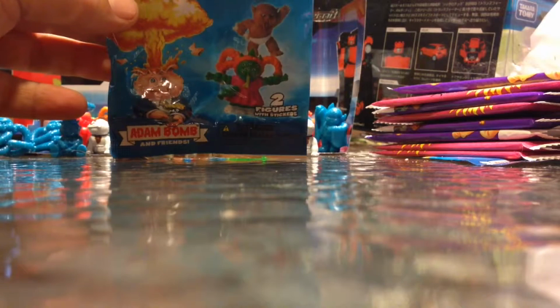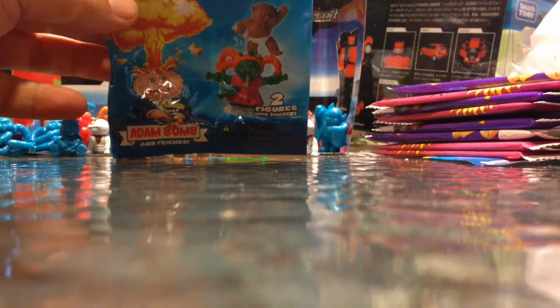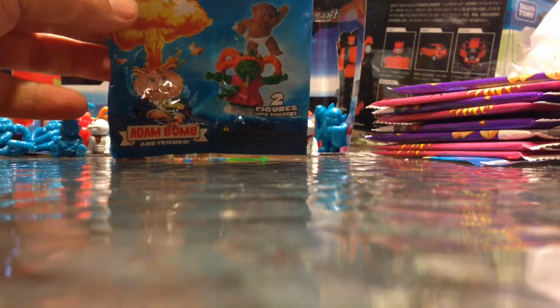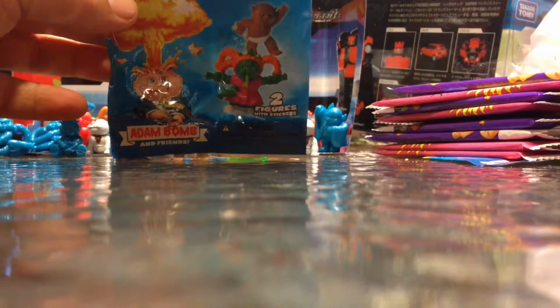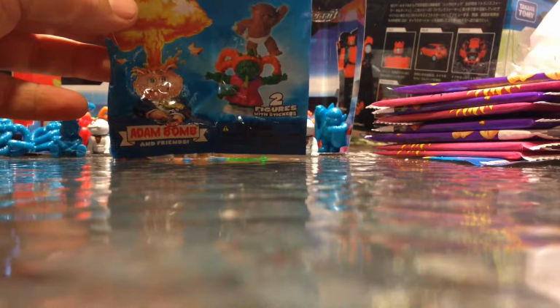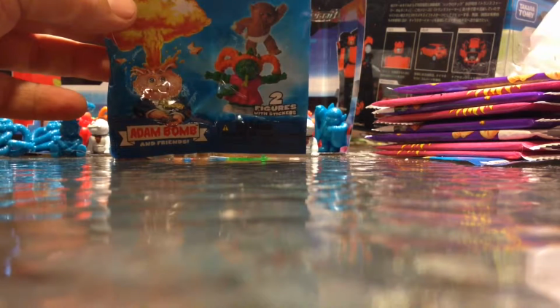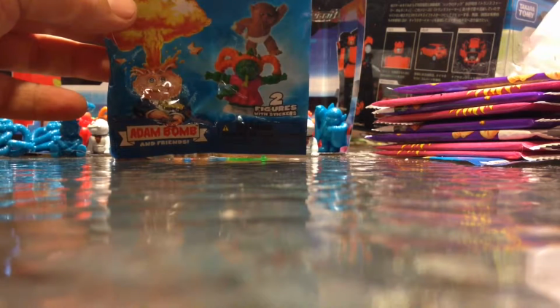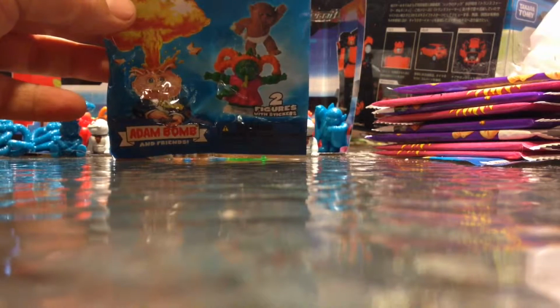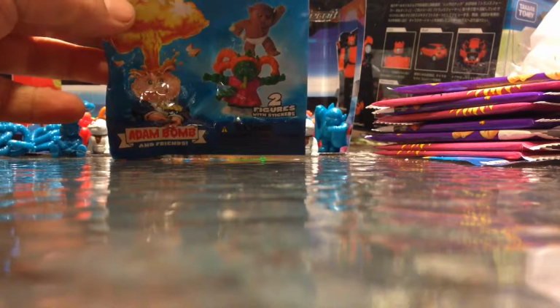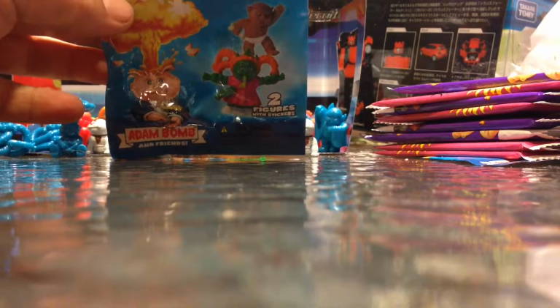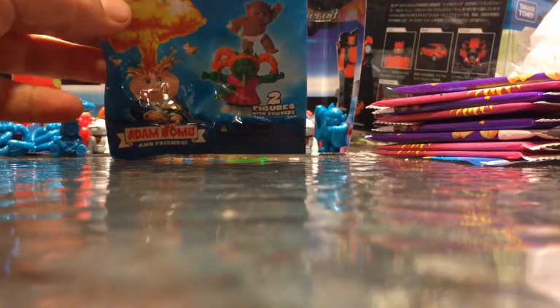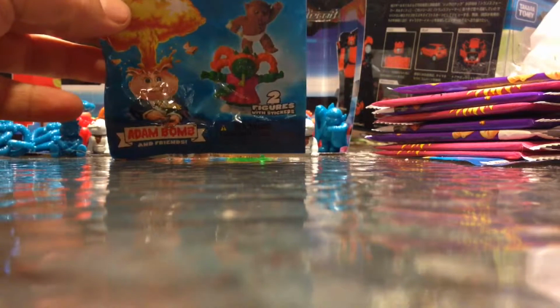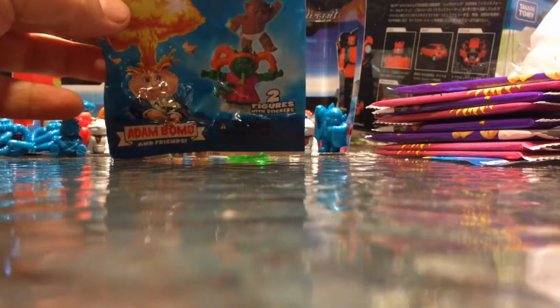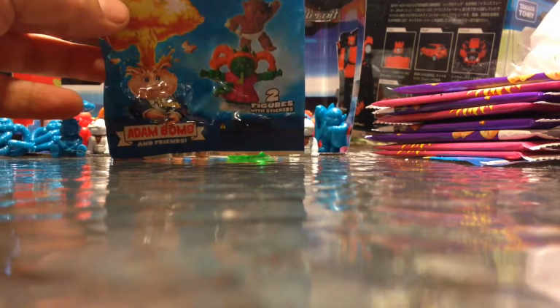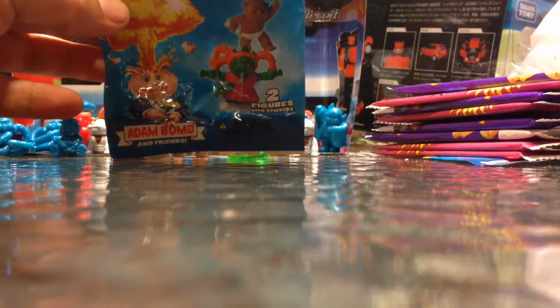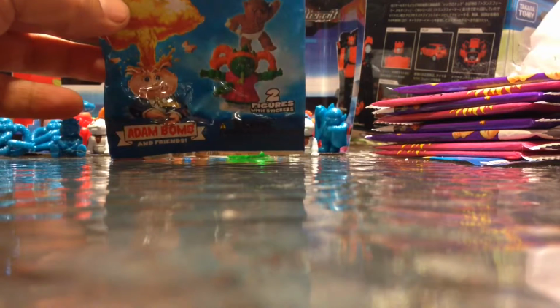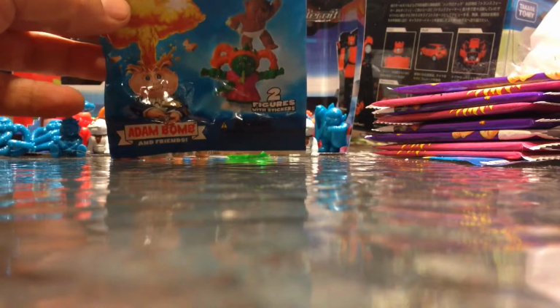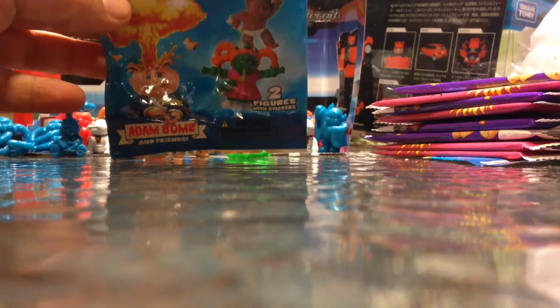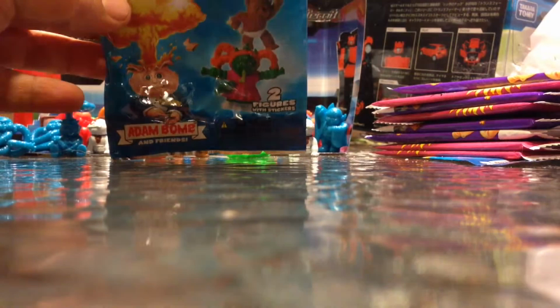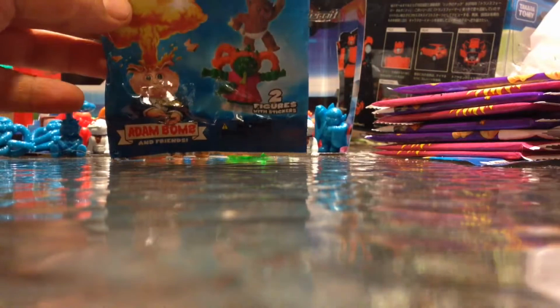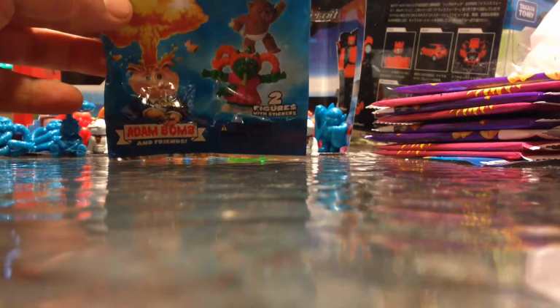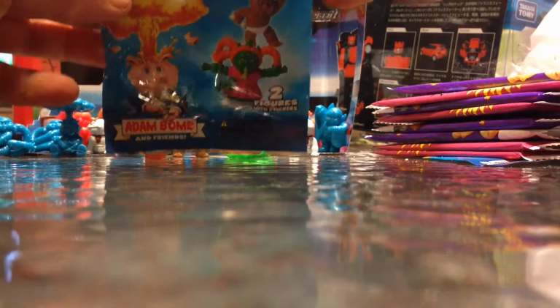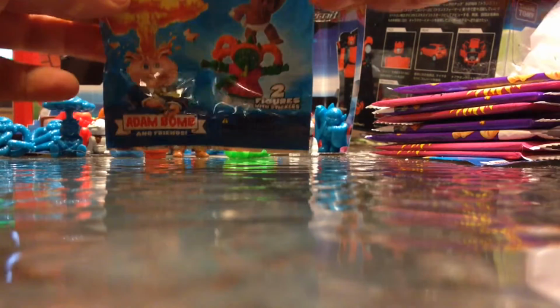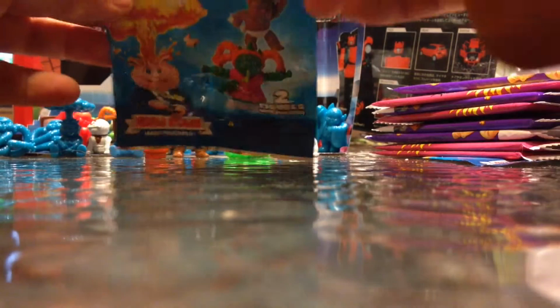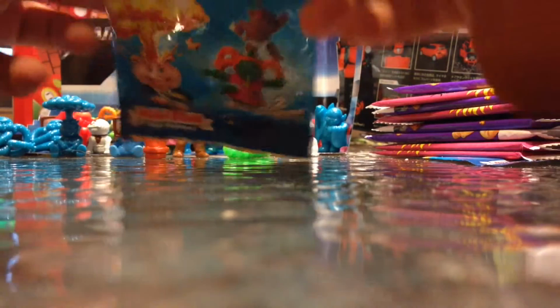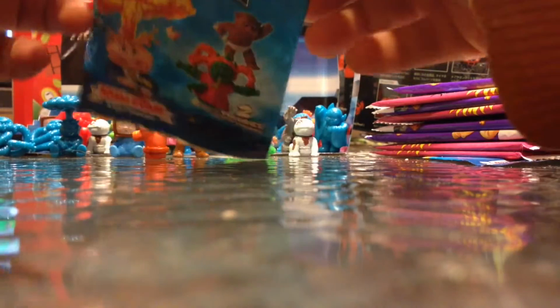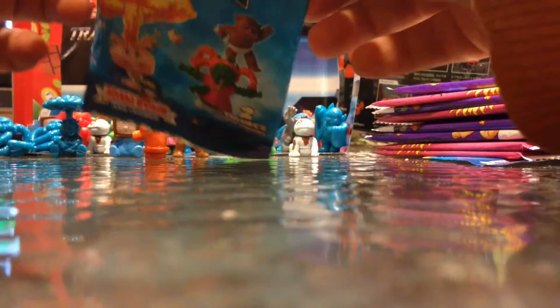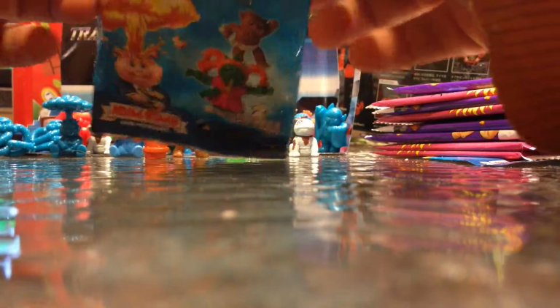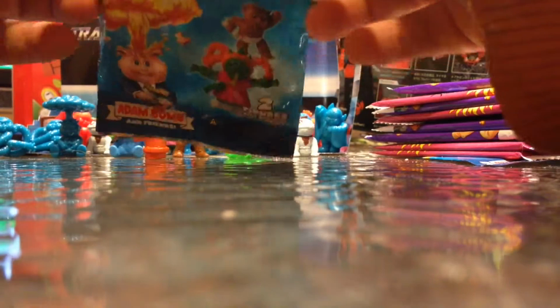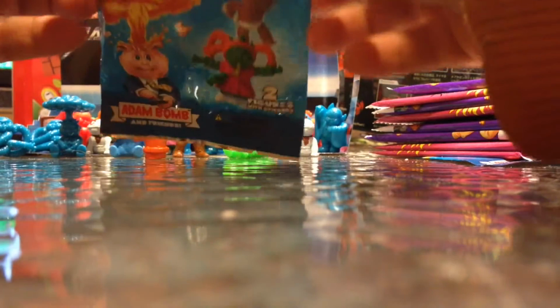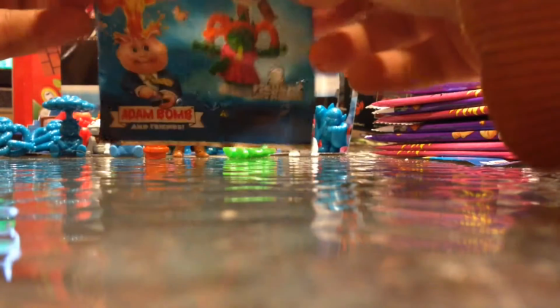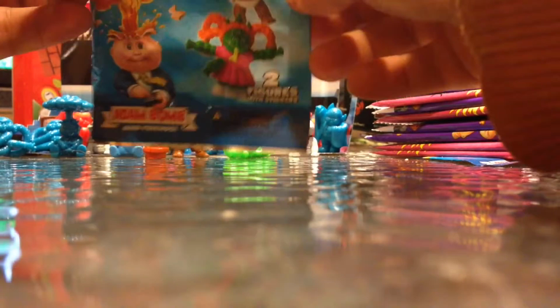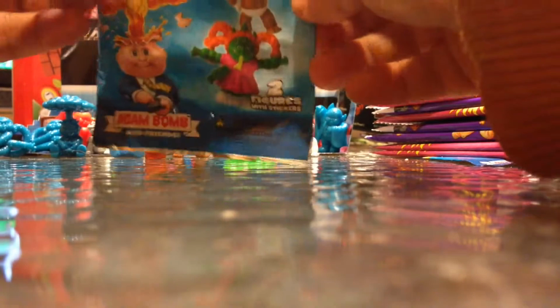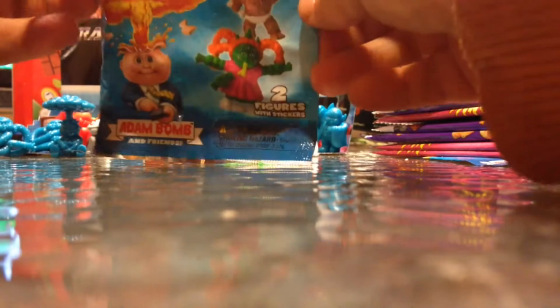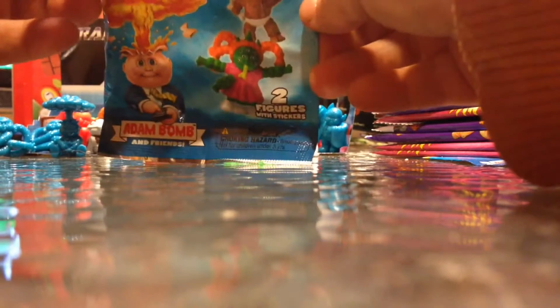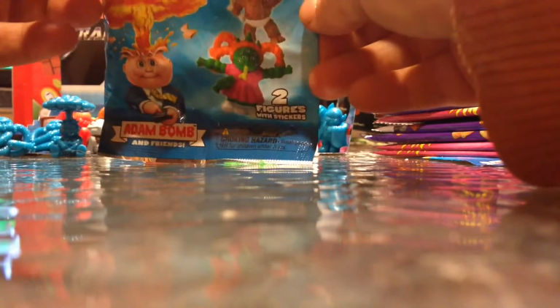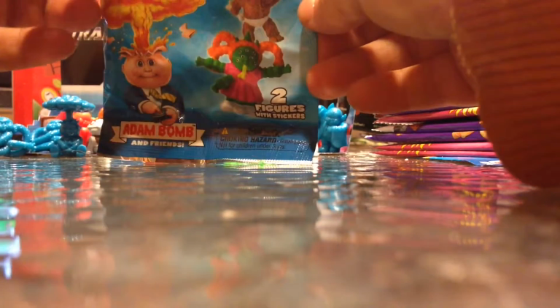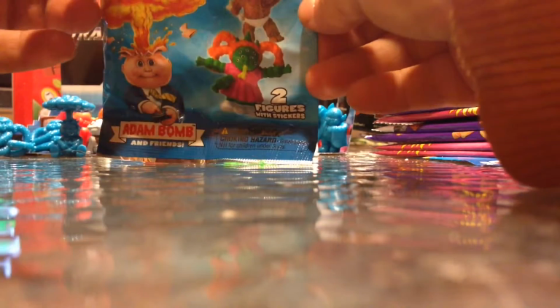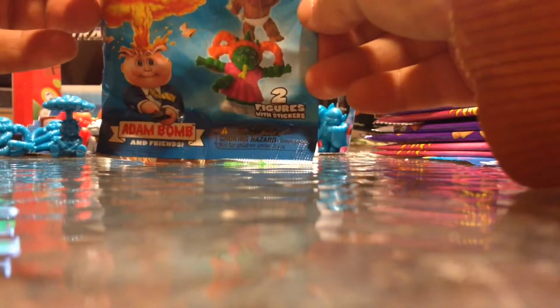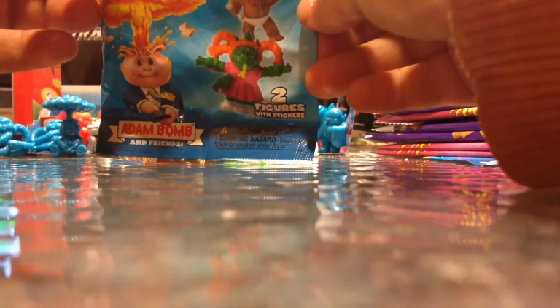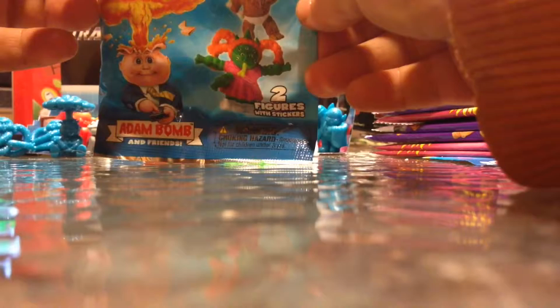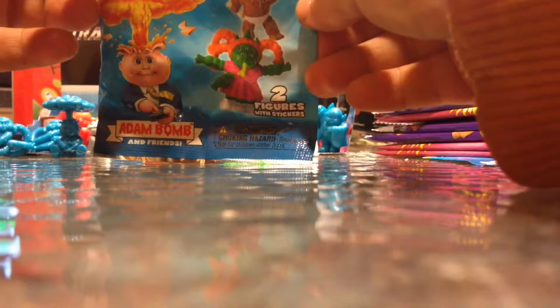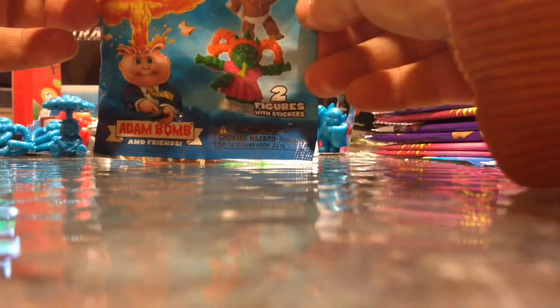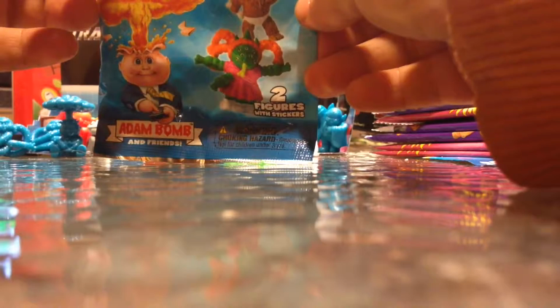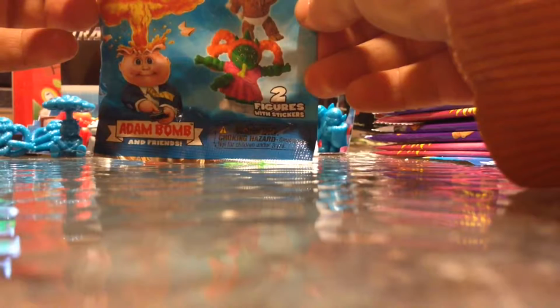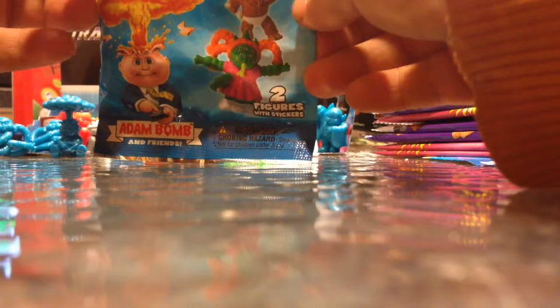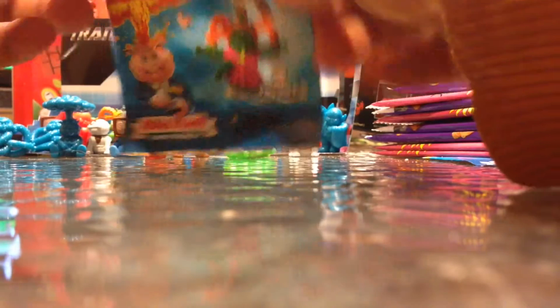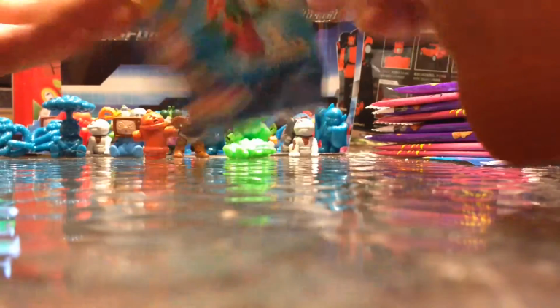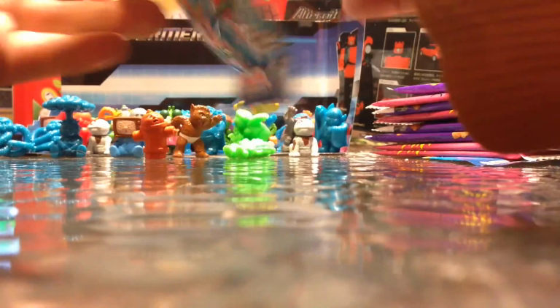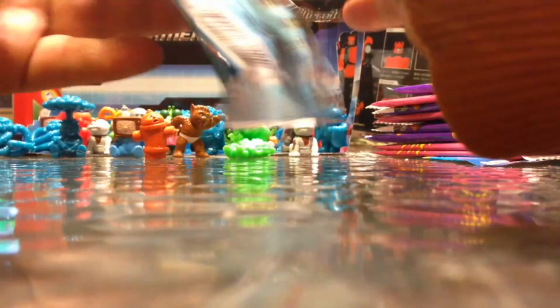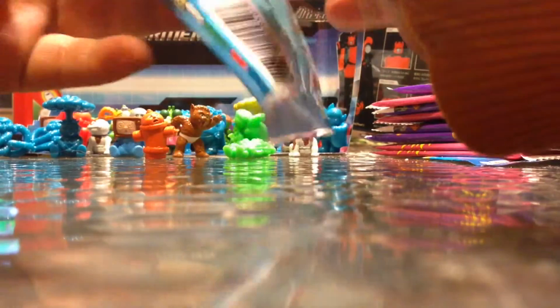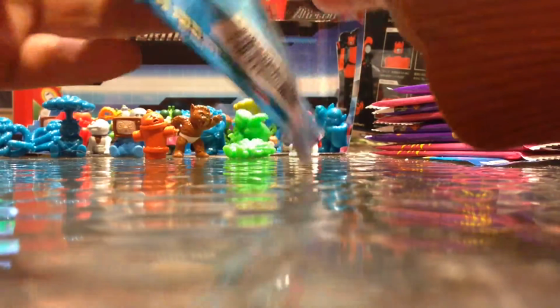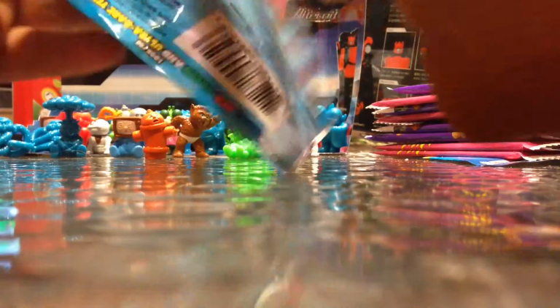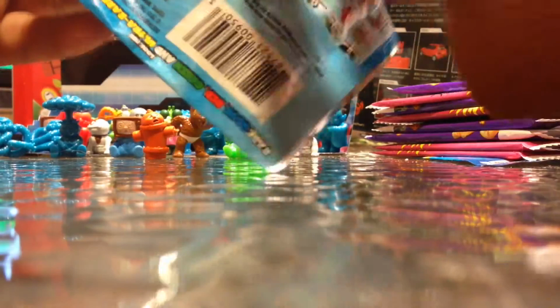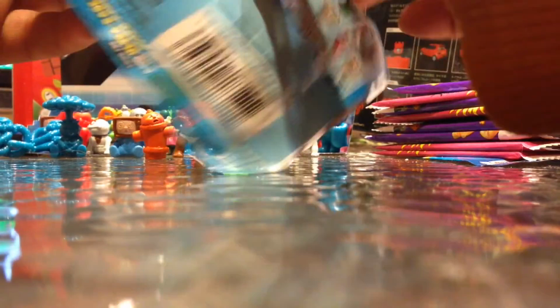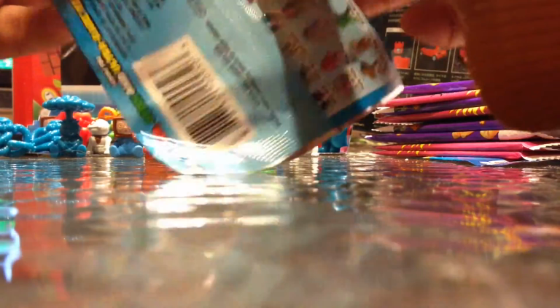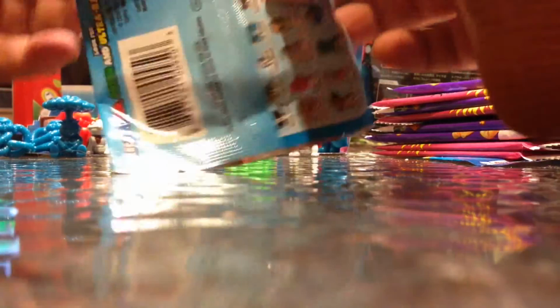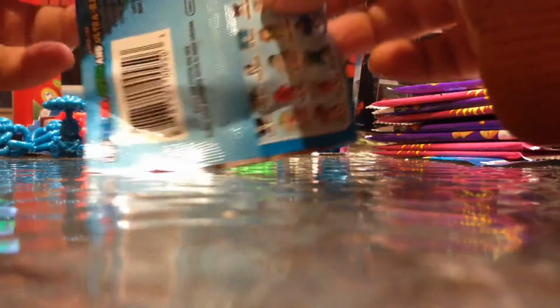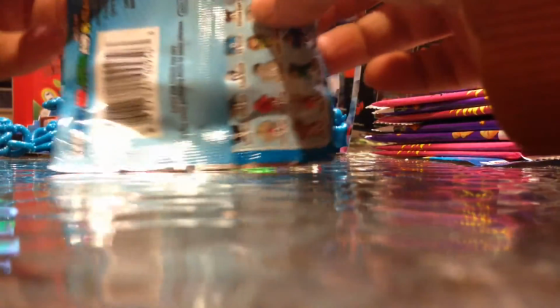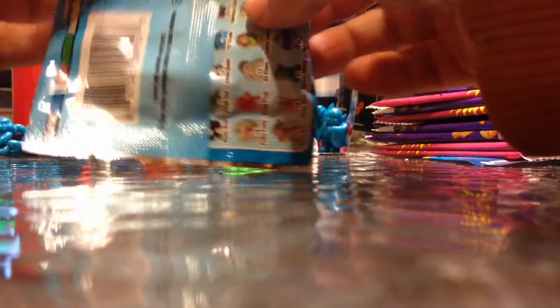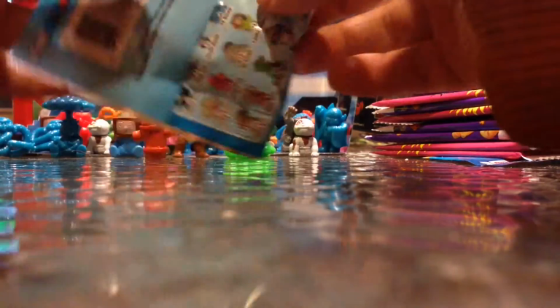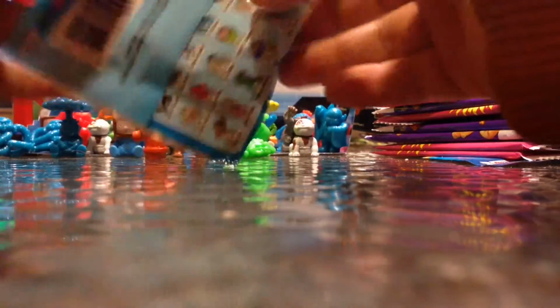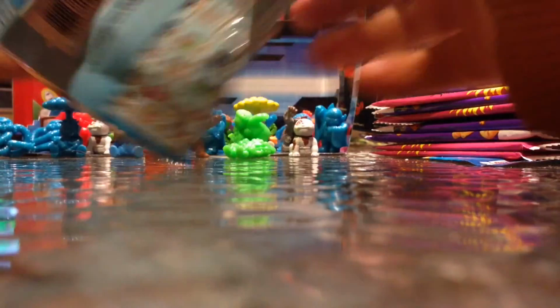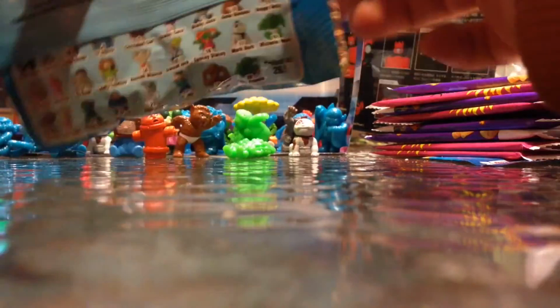Hello YouTube! Here's a Topps Minikins Minifigures 2-pack opening video. It's gonna be a real quick video.